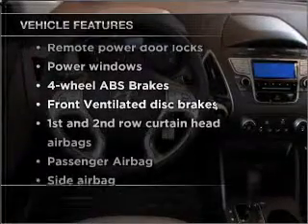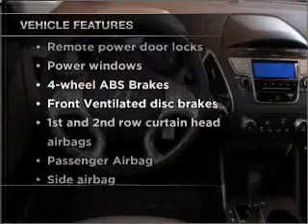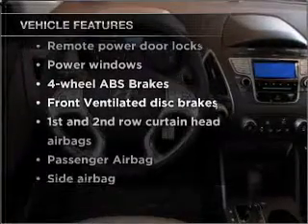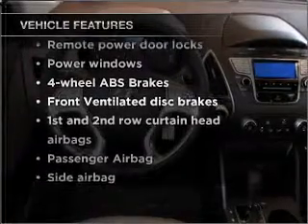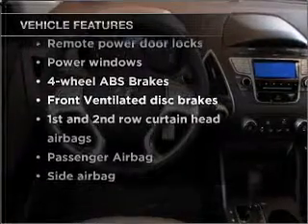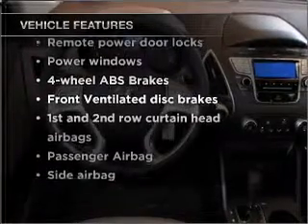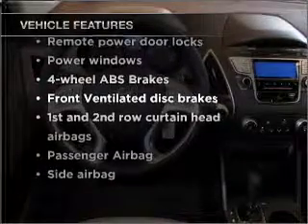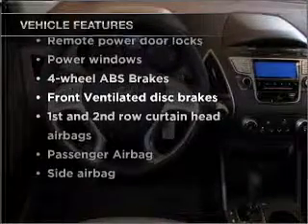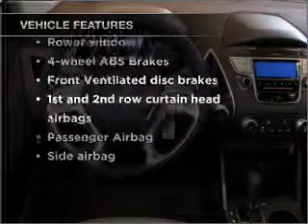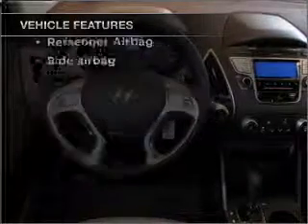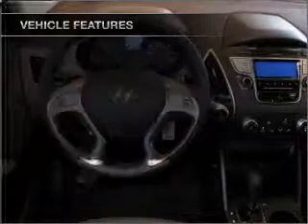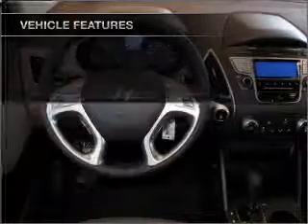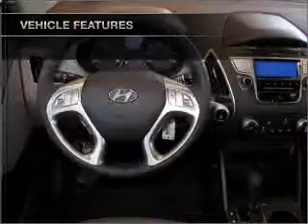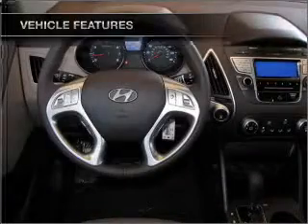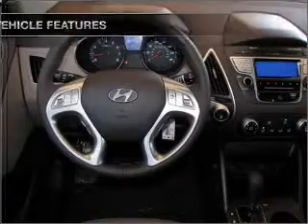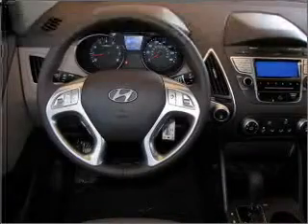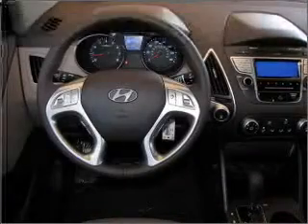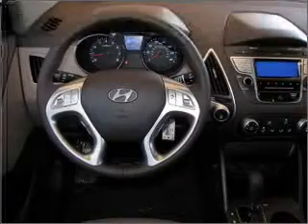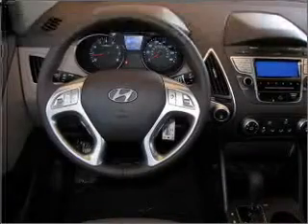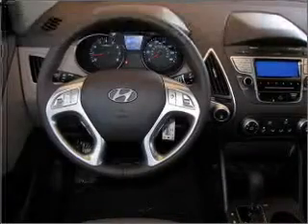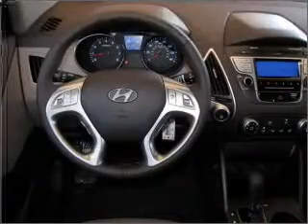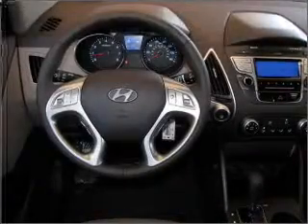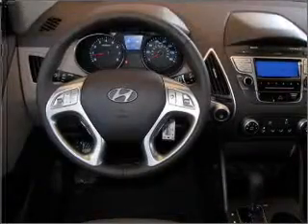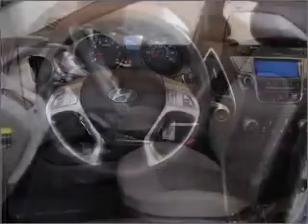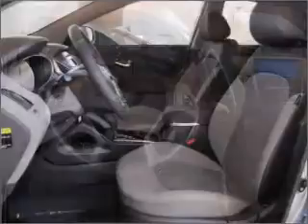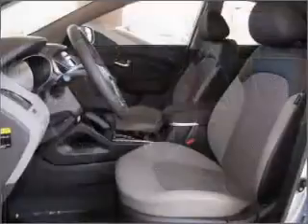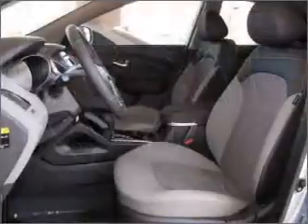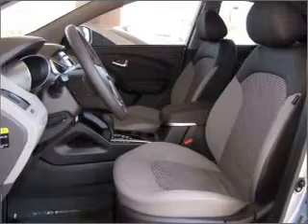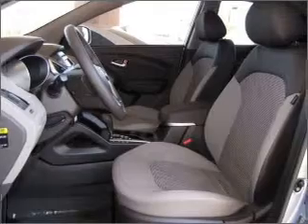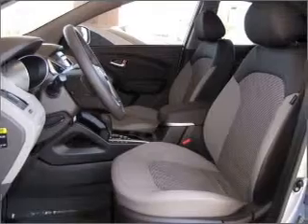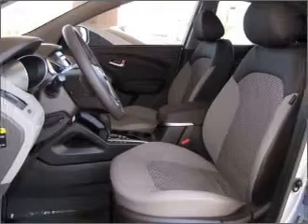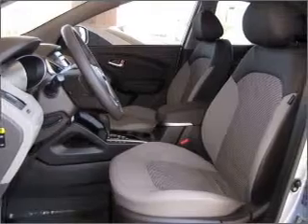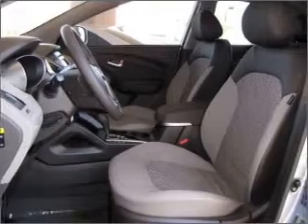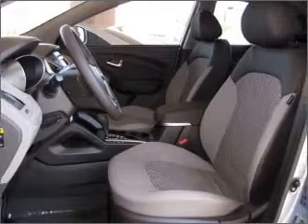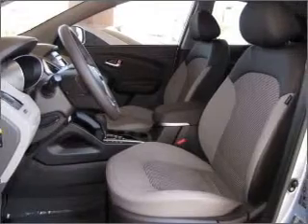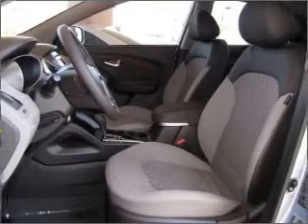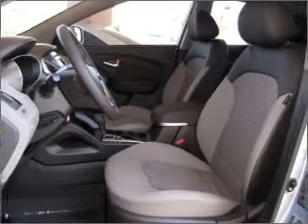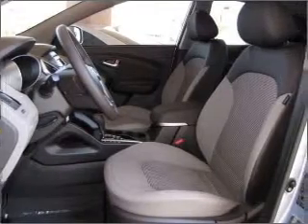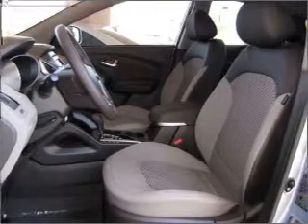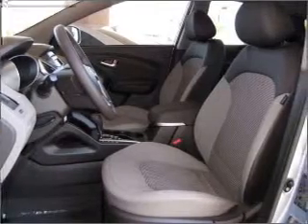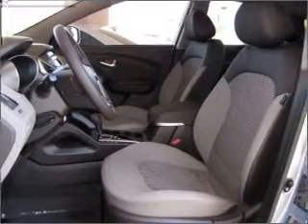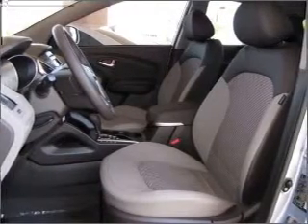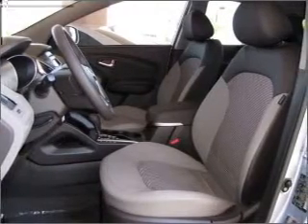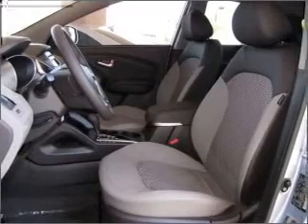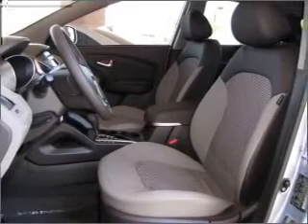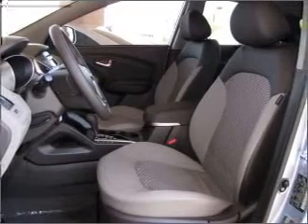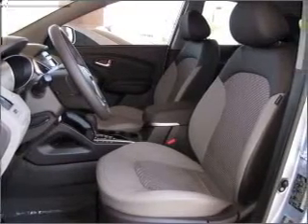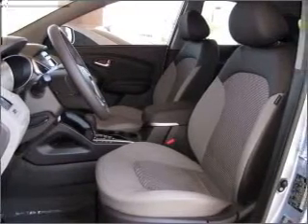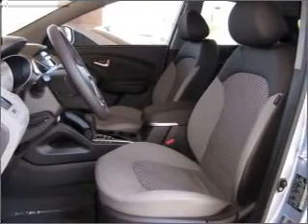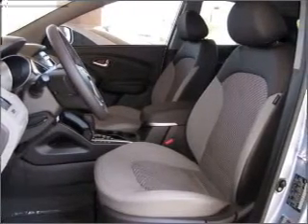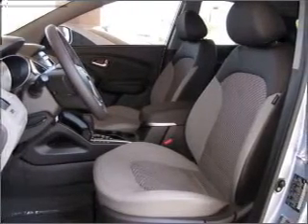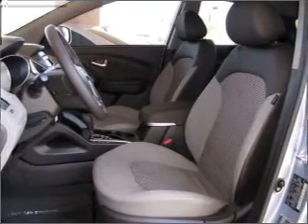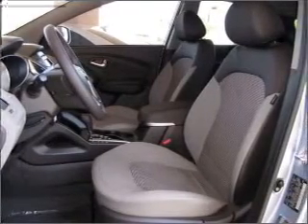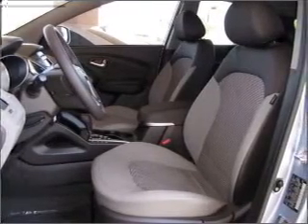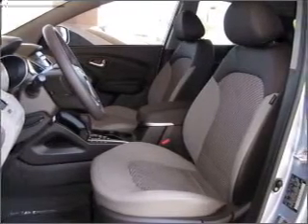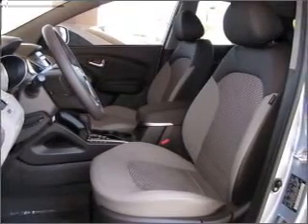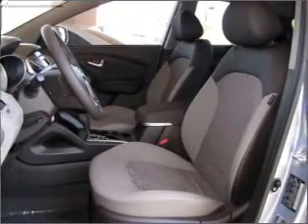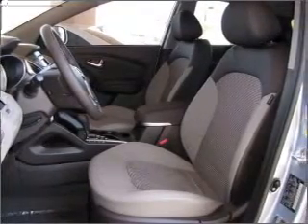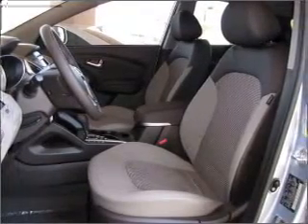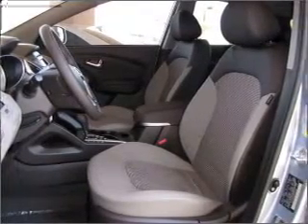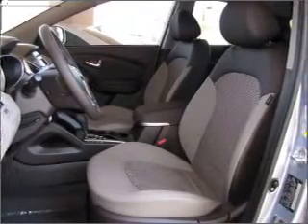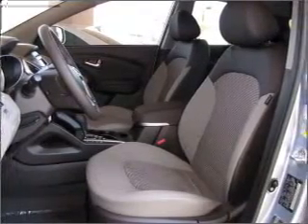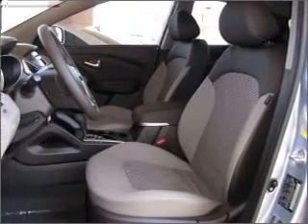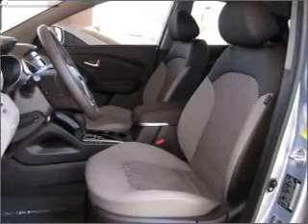Power door locks, power windows, power steering, power mirrors, an alarm system, and an AM/FM stereo with a CD player.